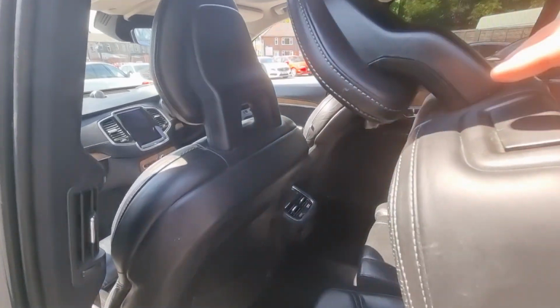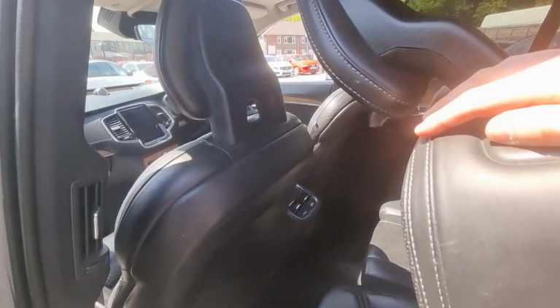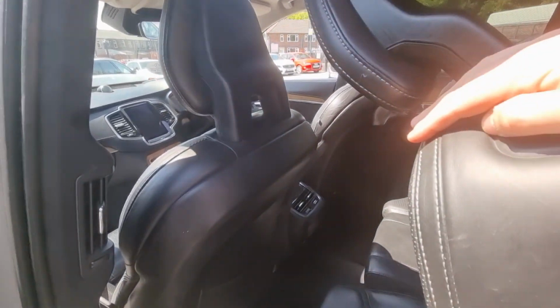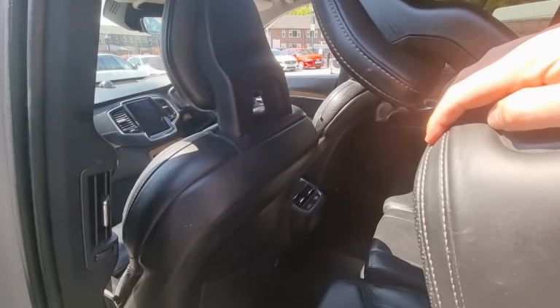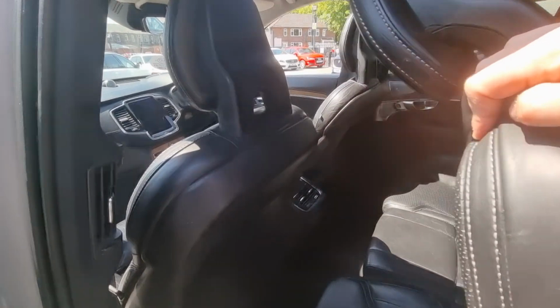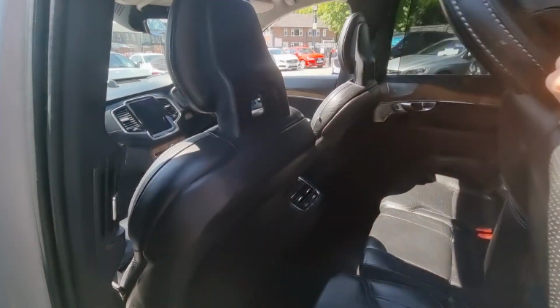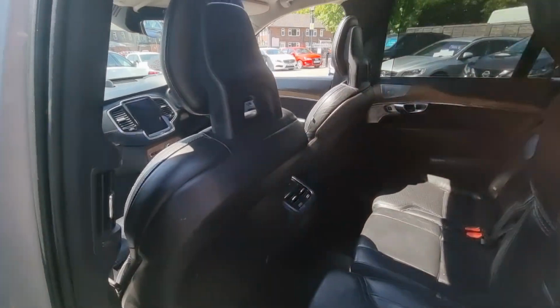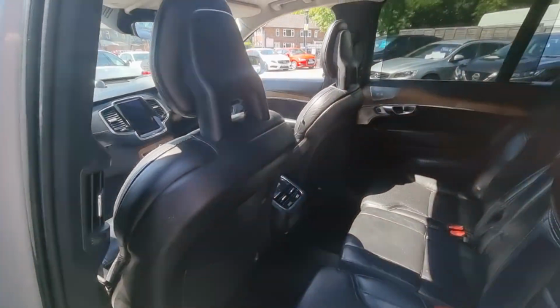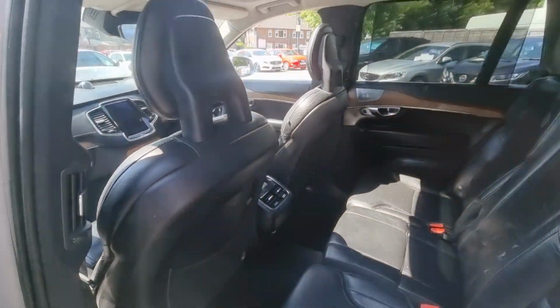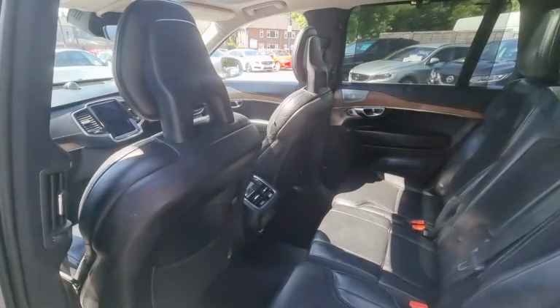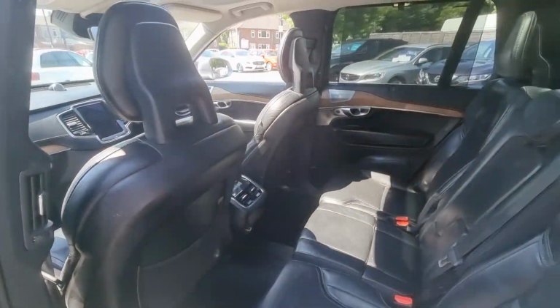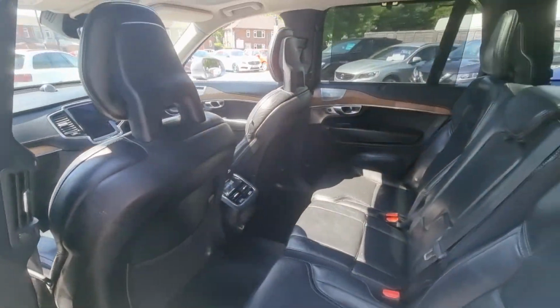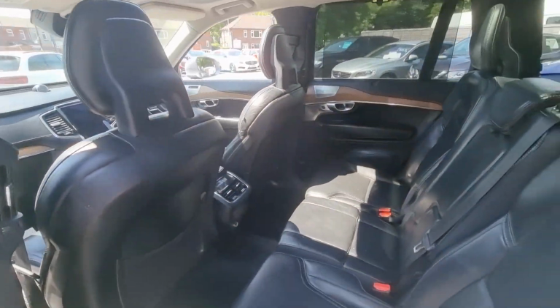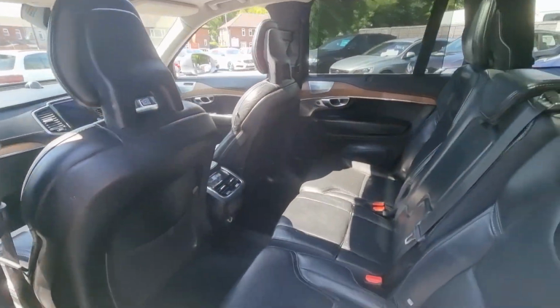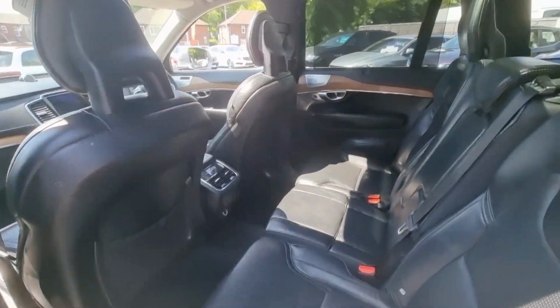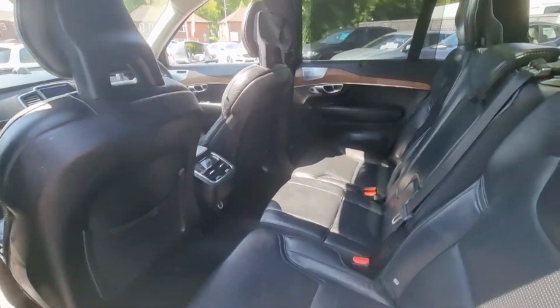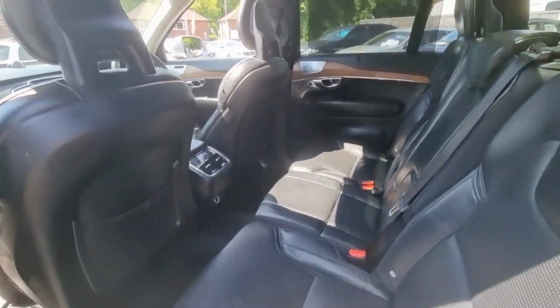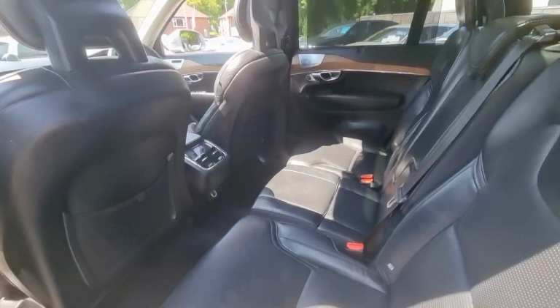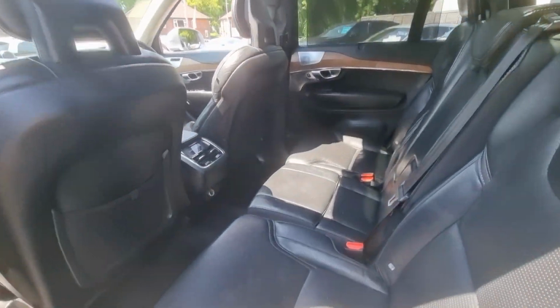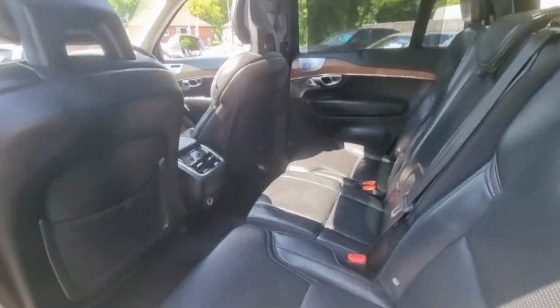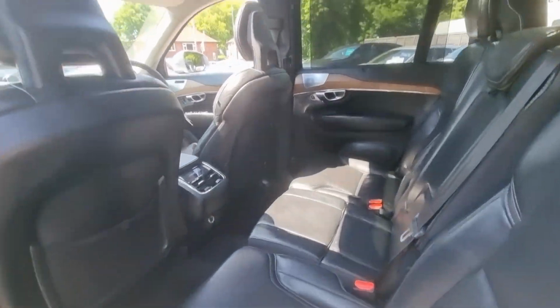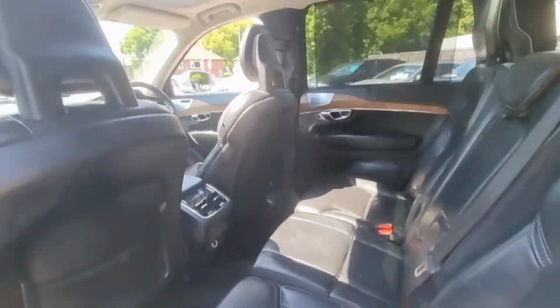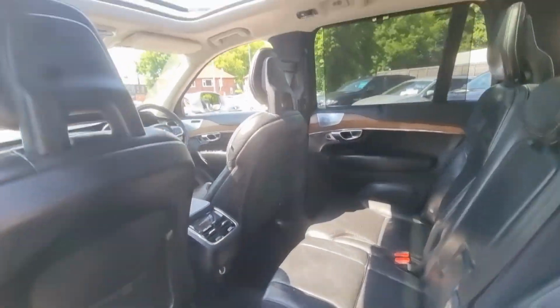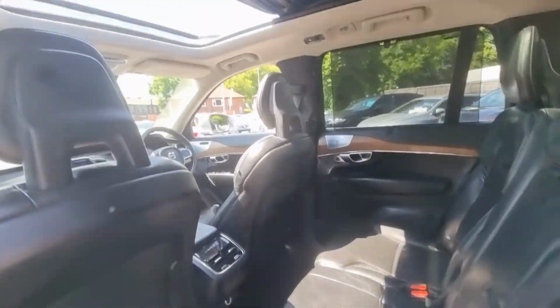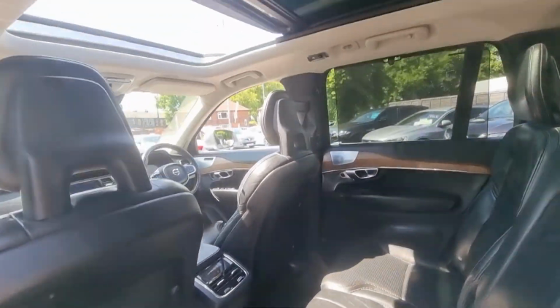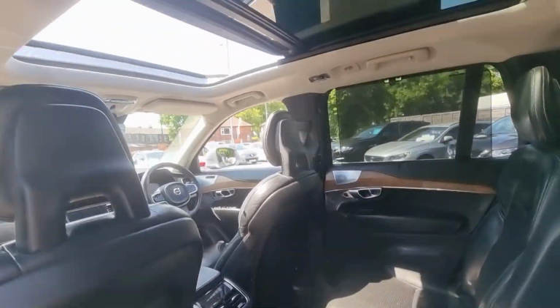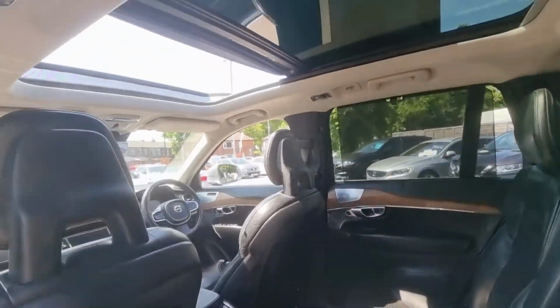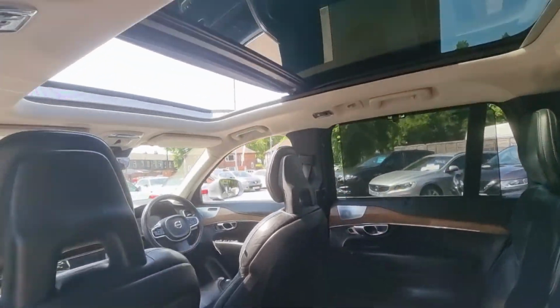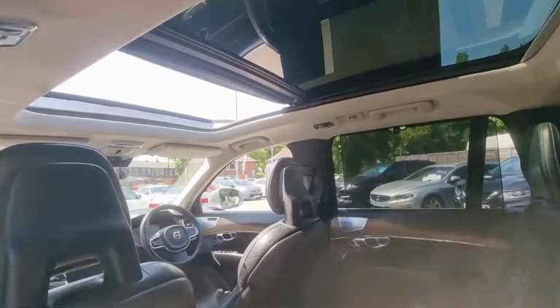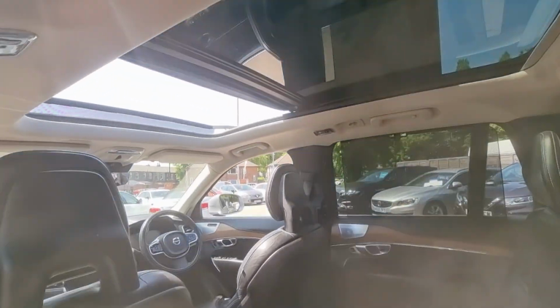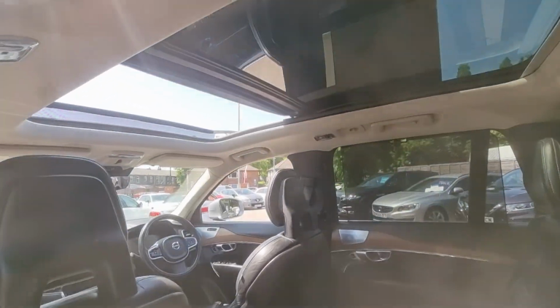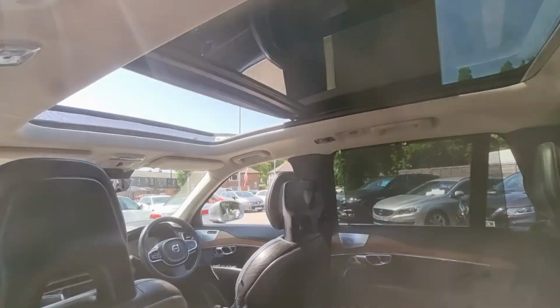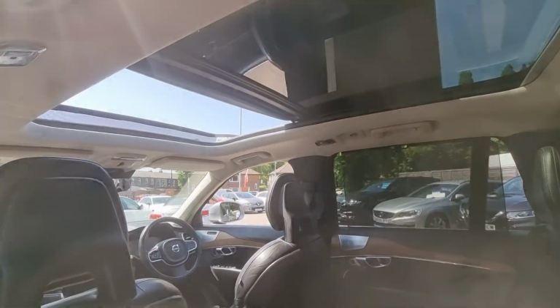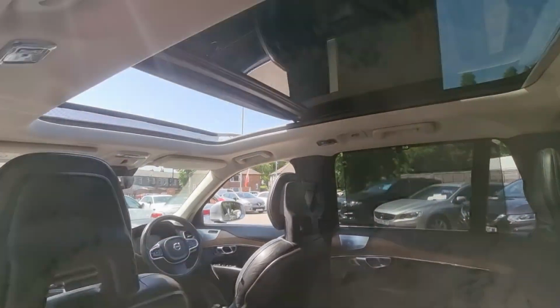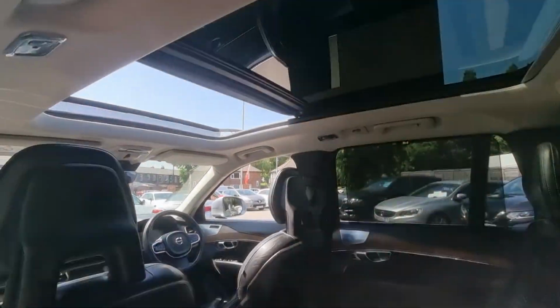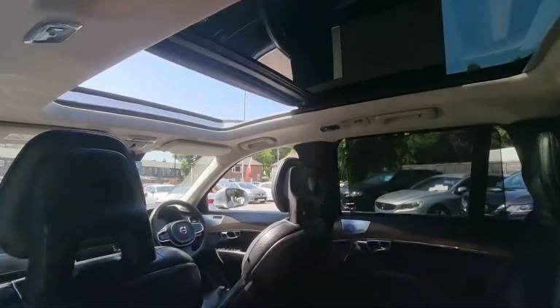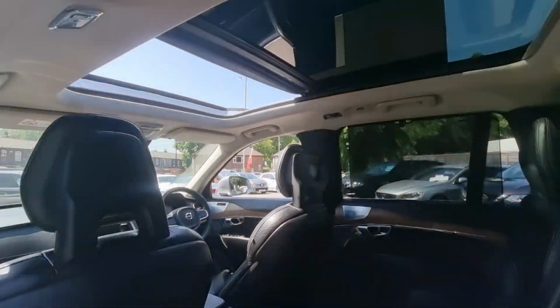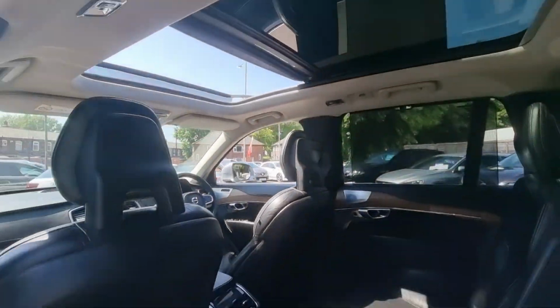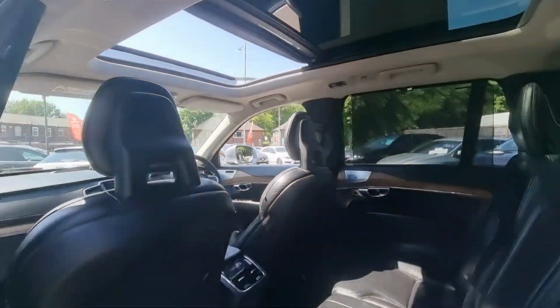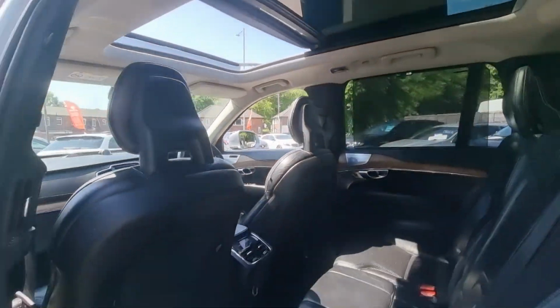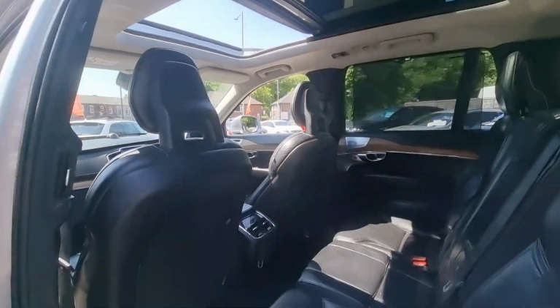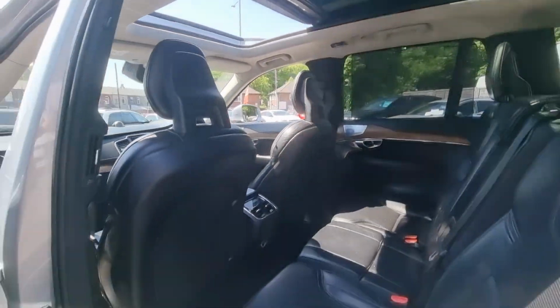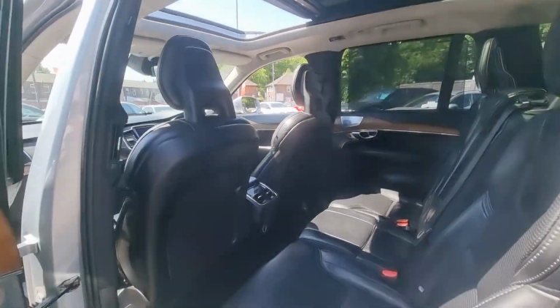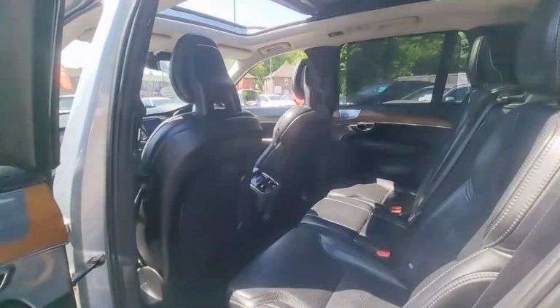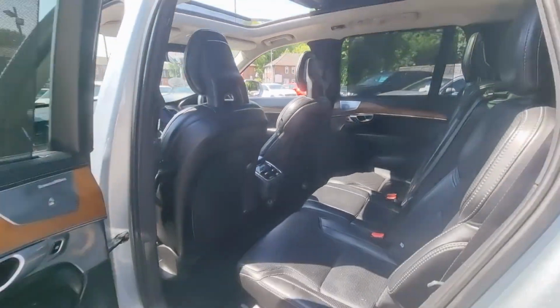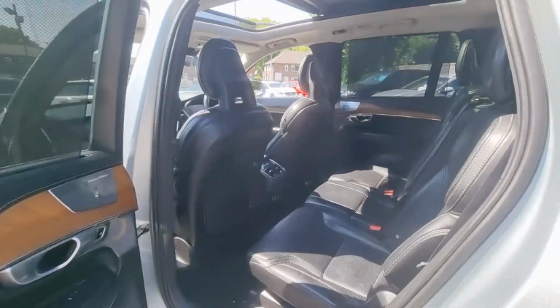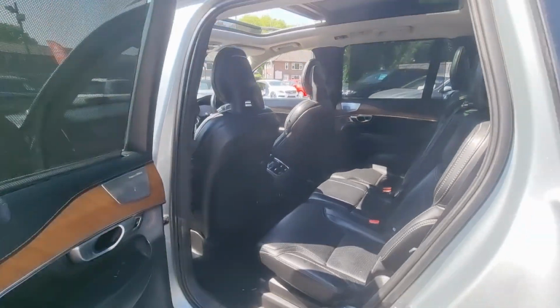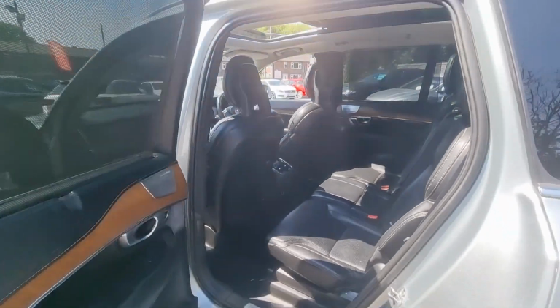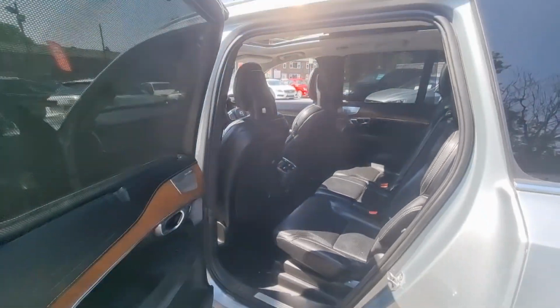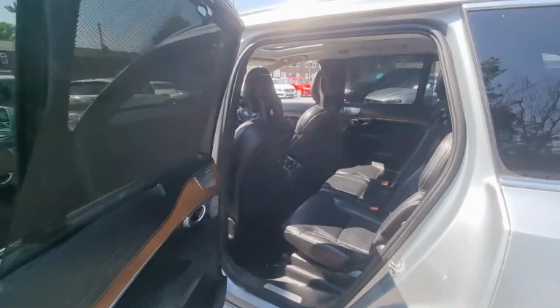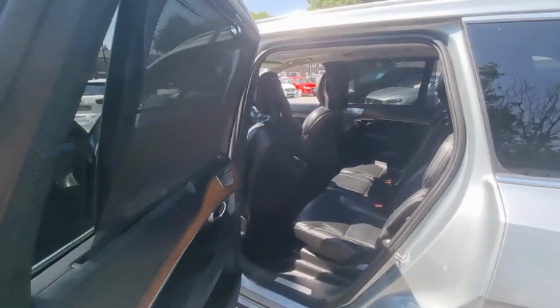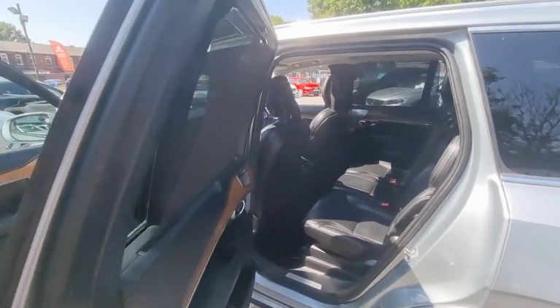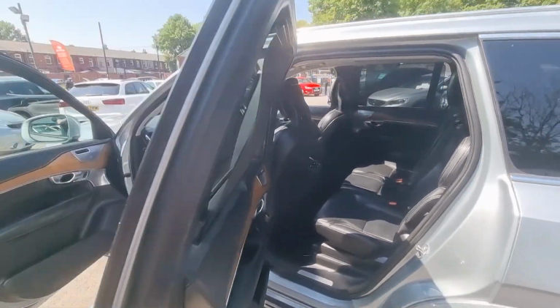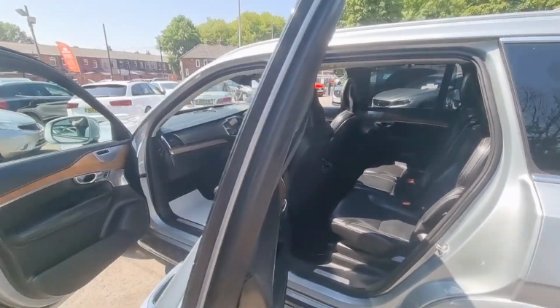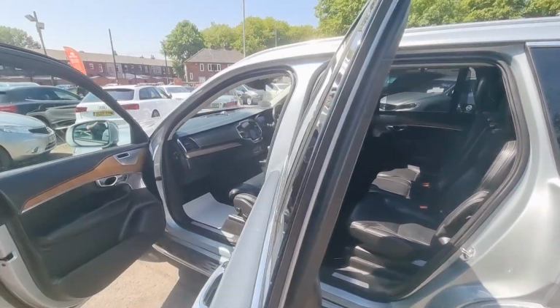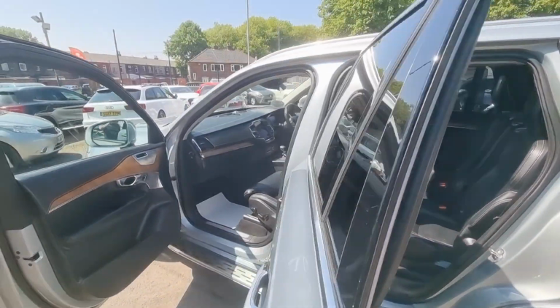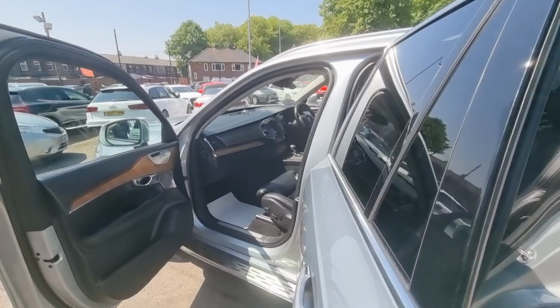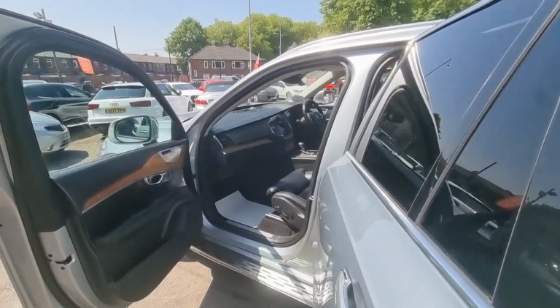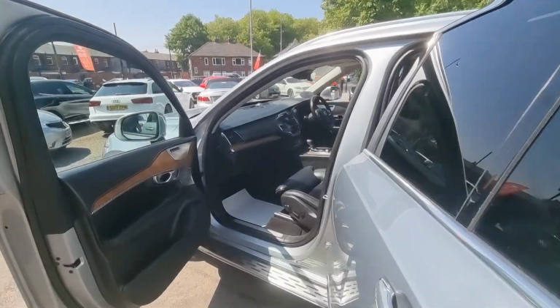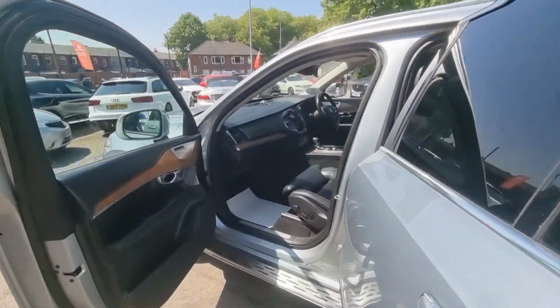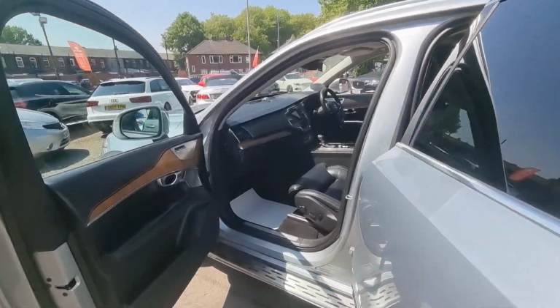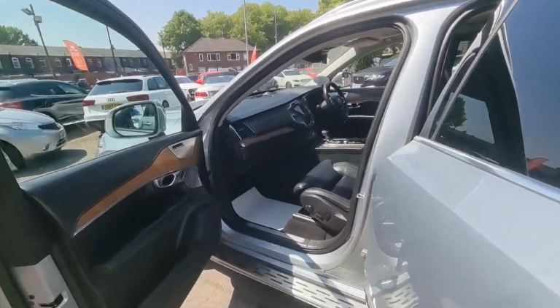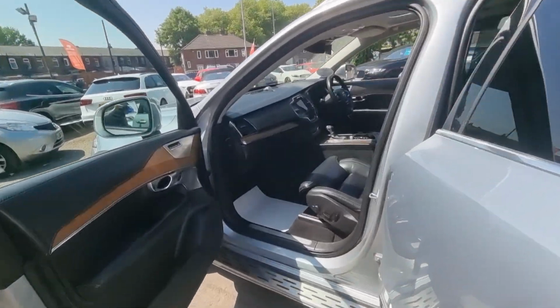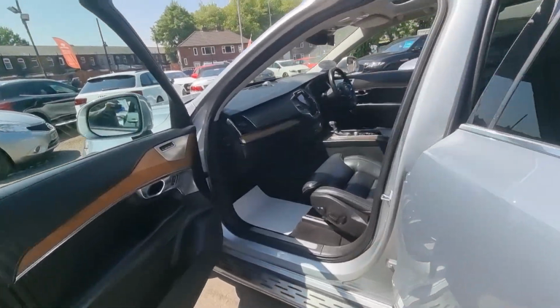It features a full black leather interior, heated front seats, a panoramic glass sunroof with electric sunblind, an upgraded sound system, and much much more.